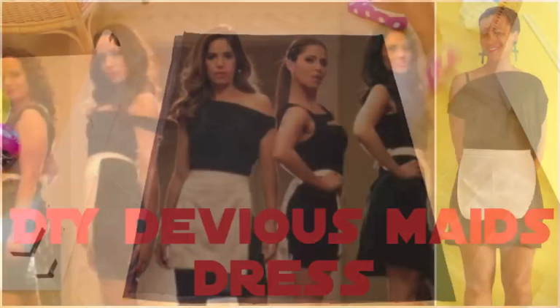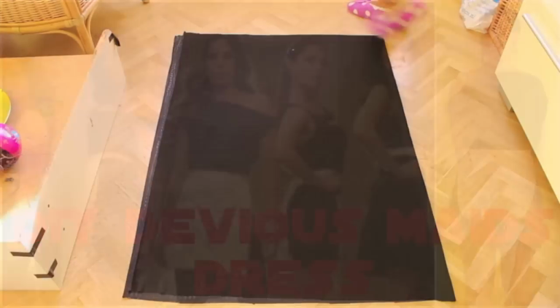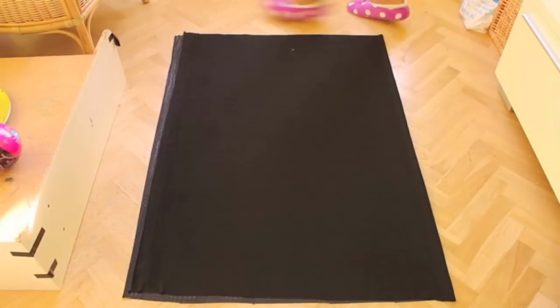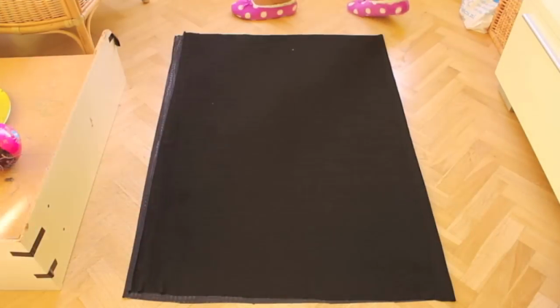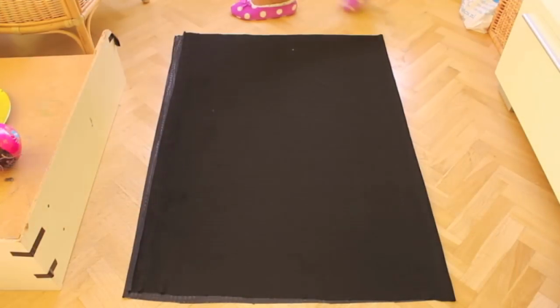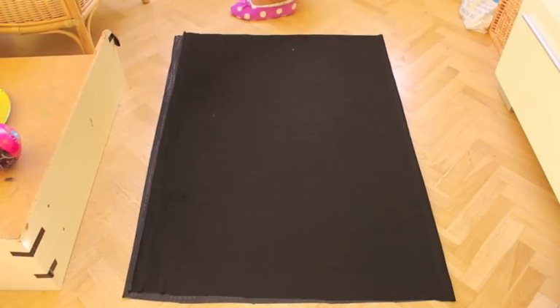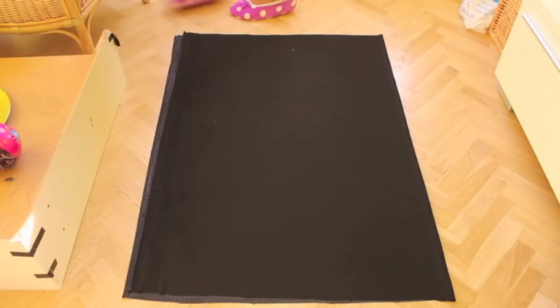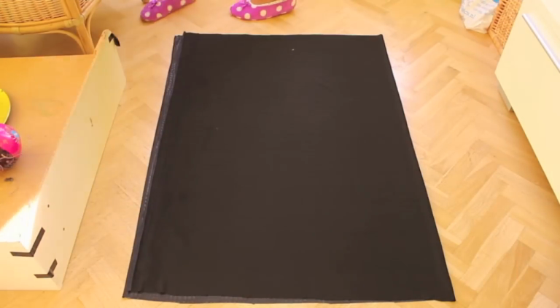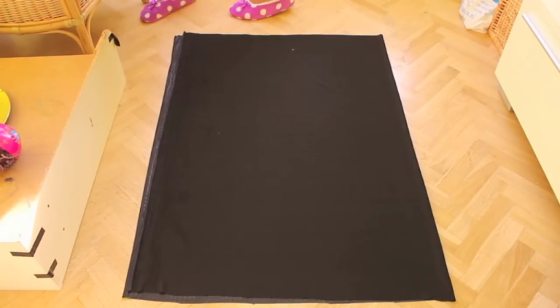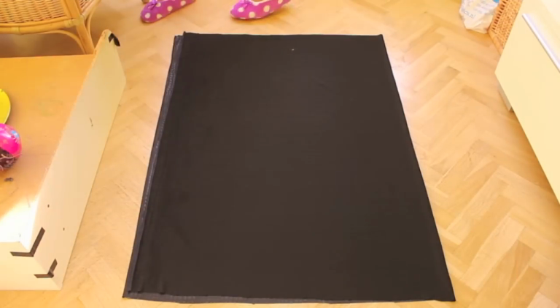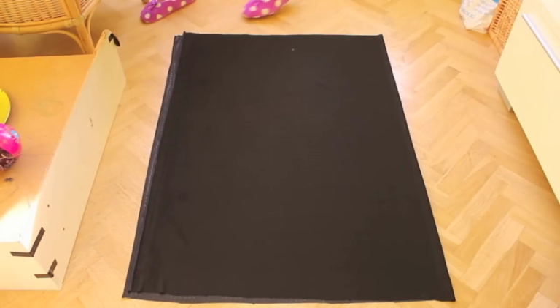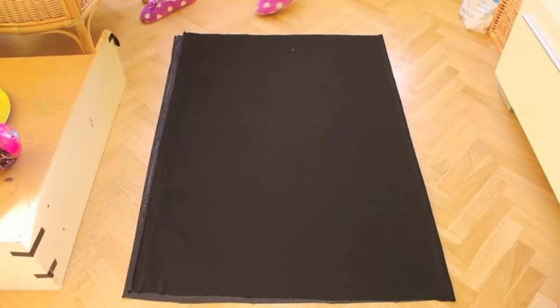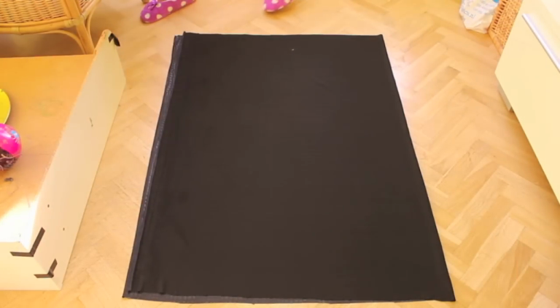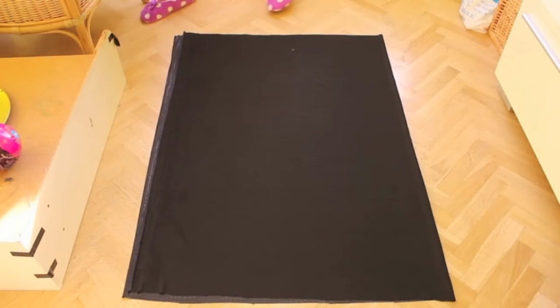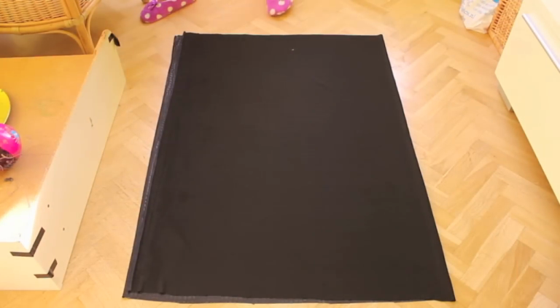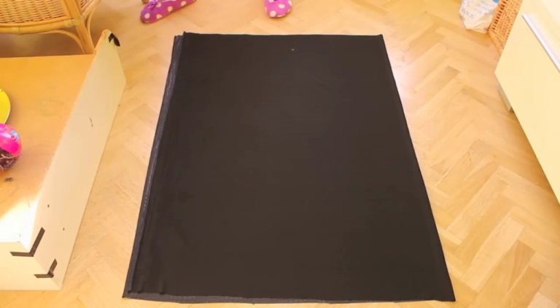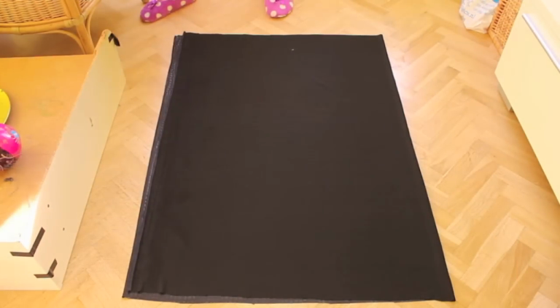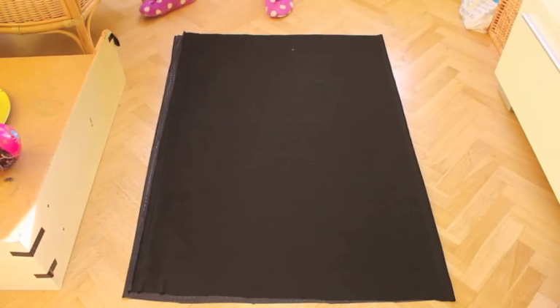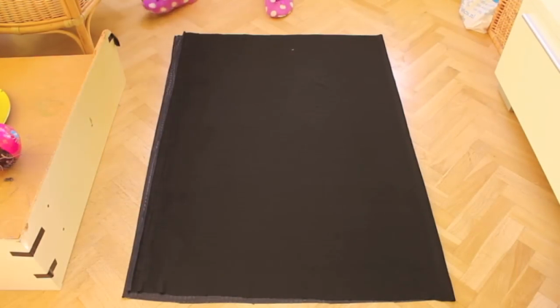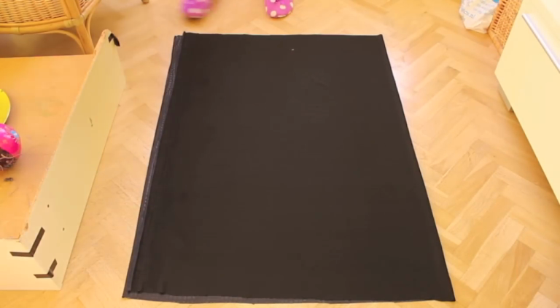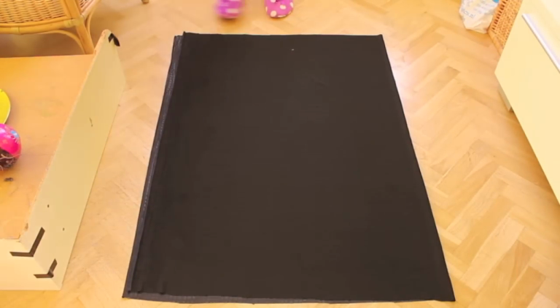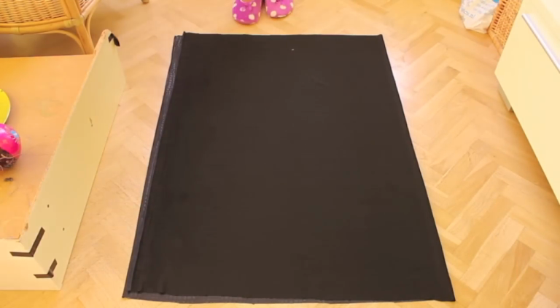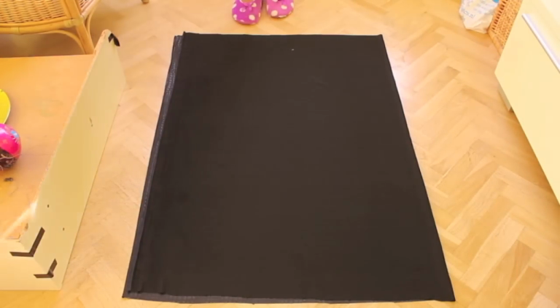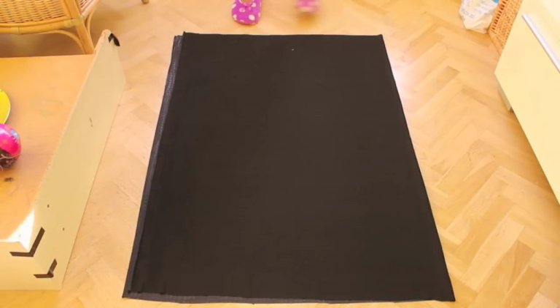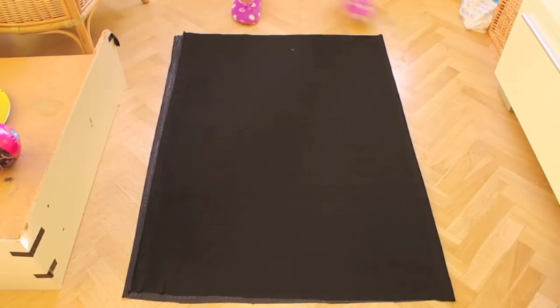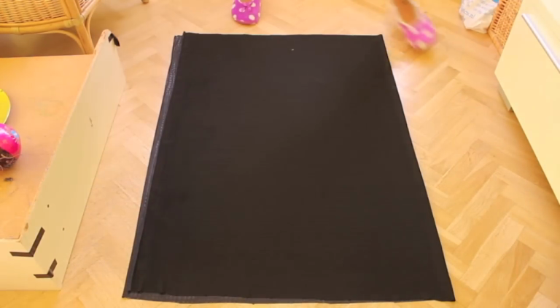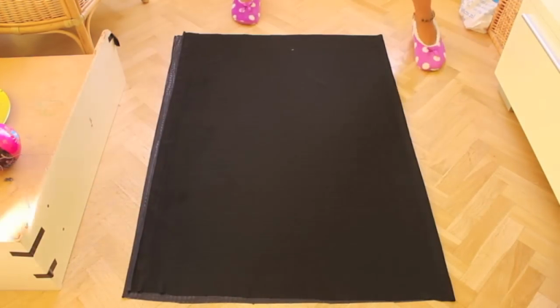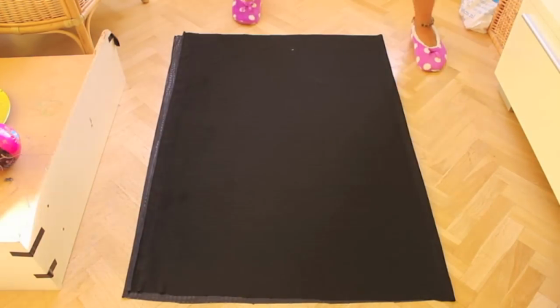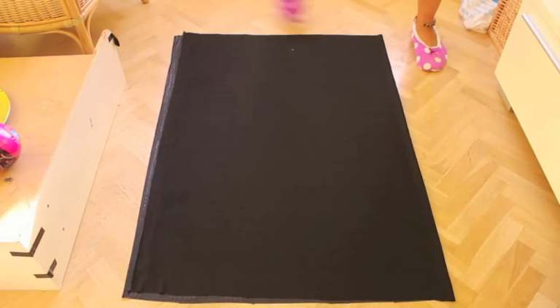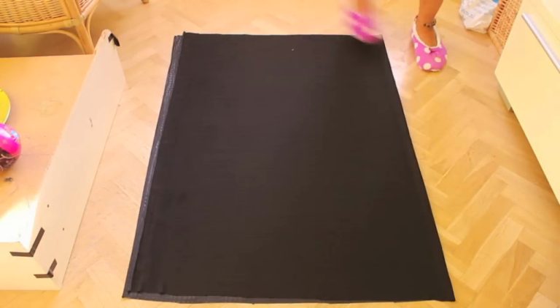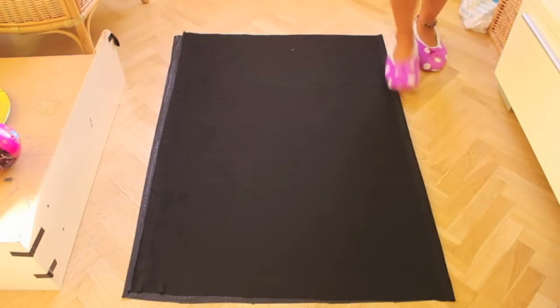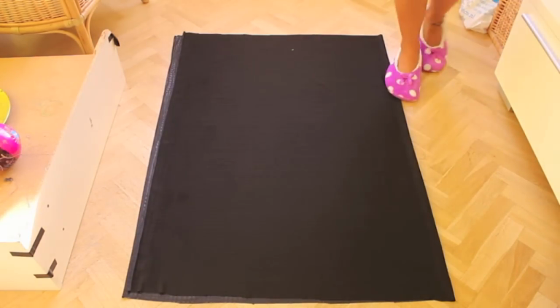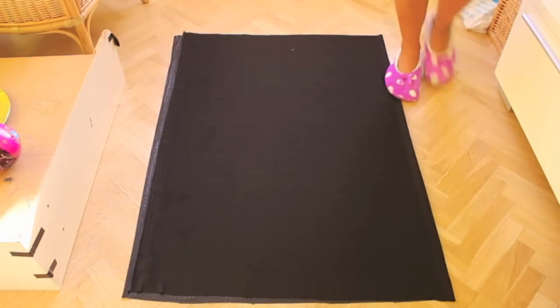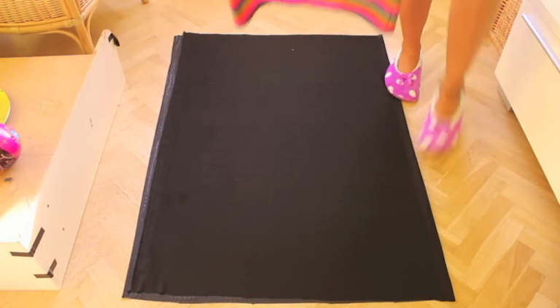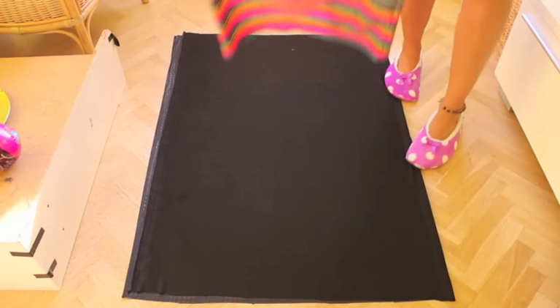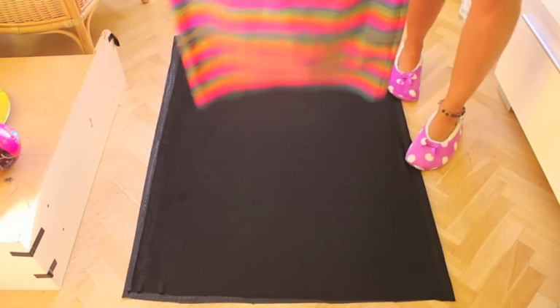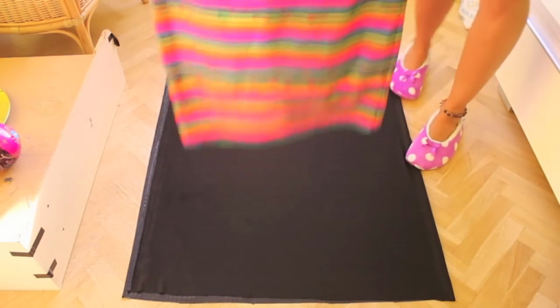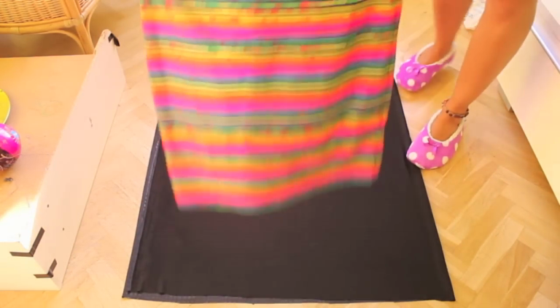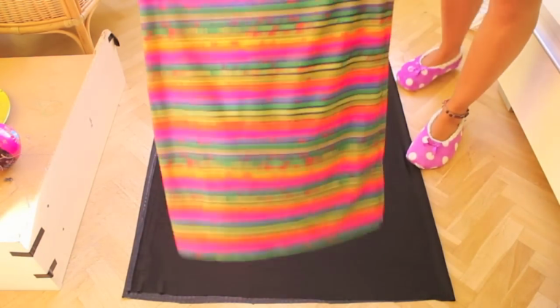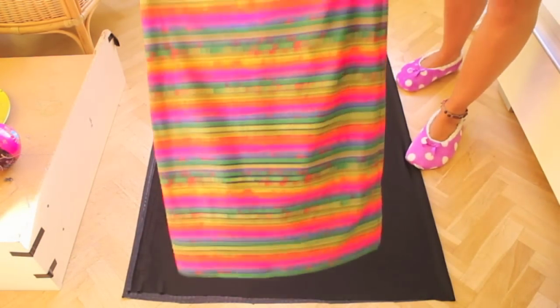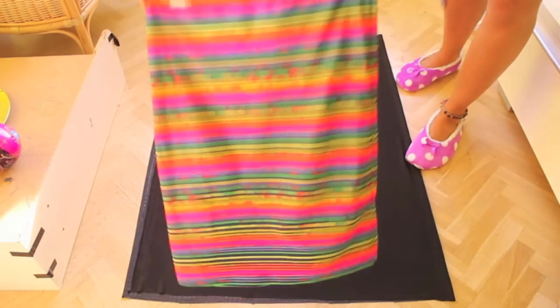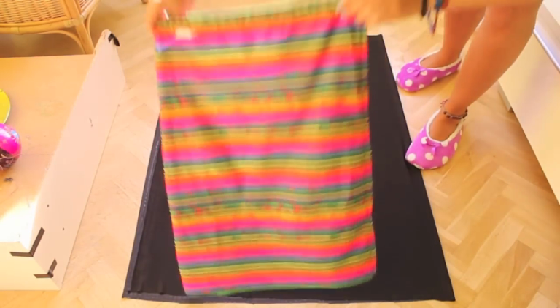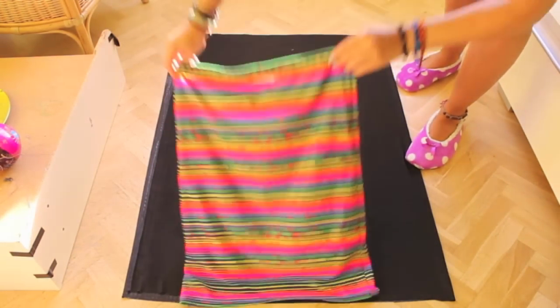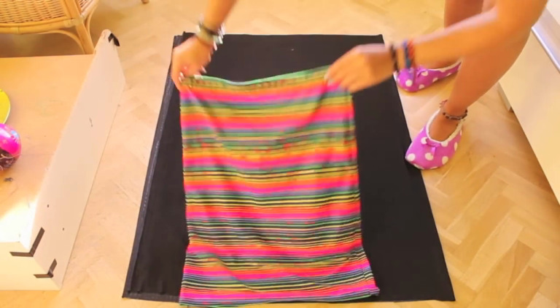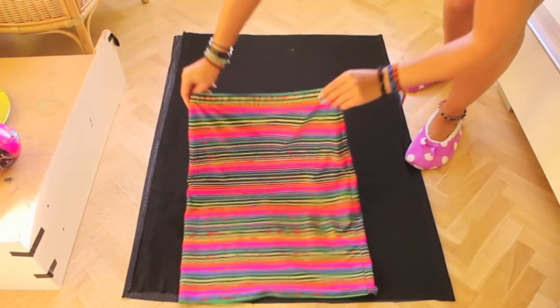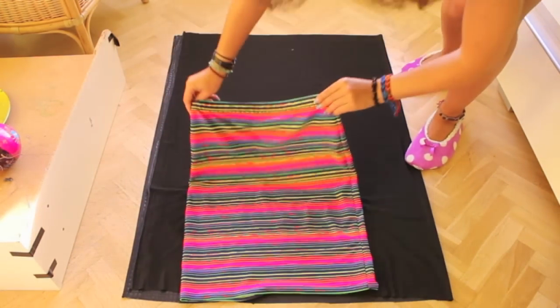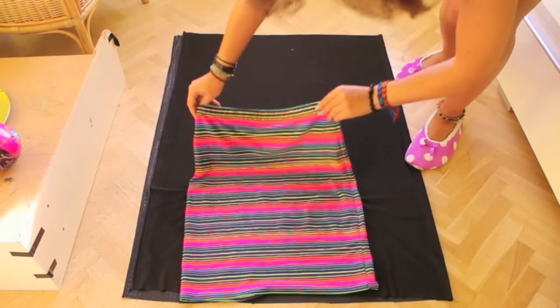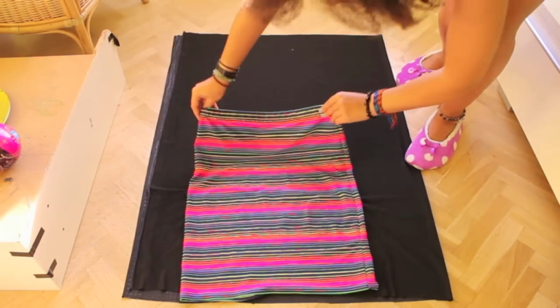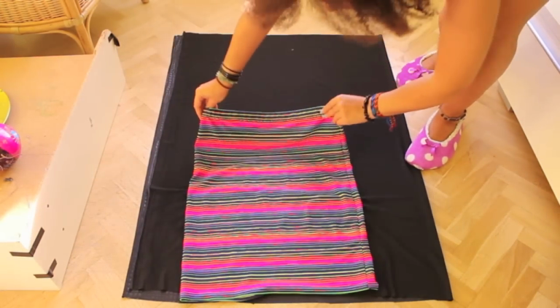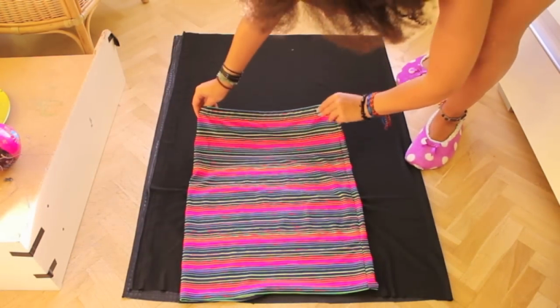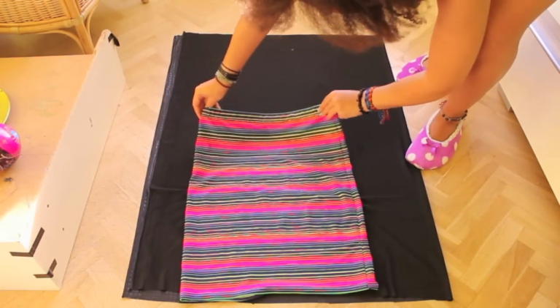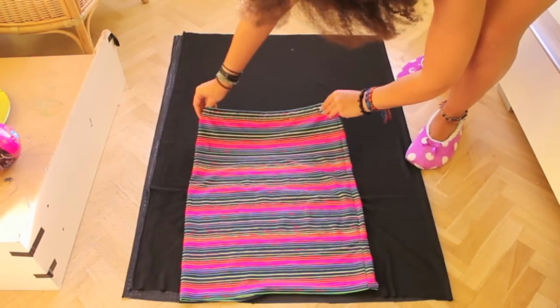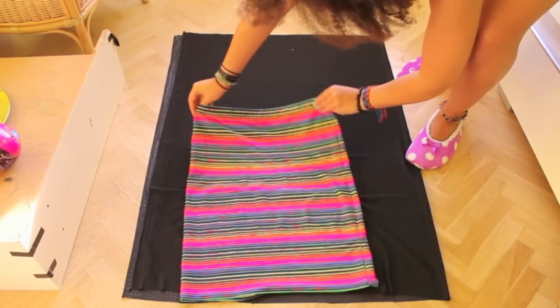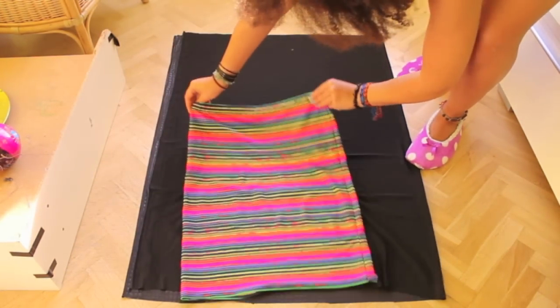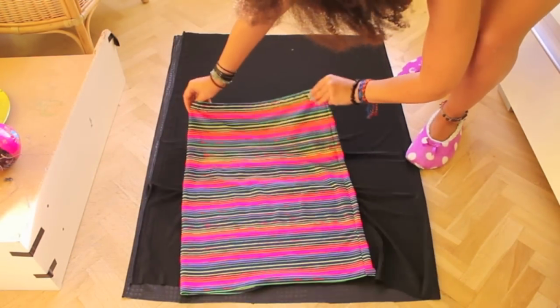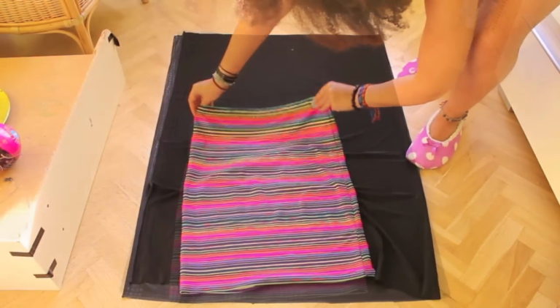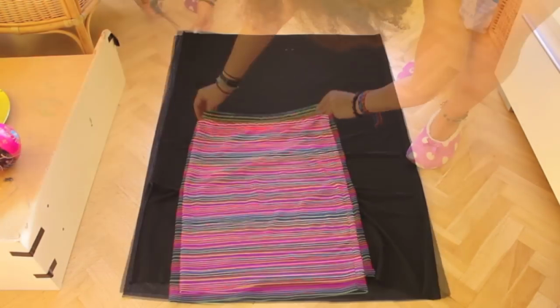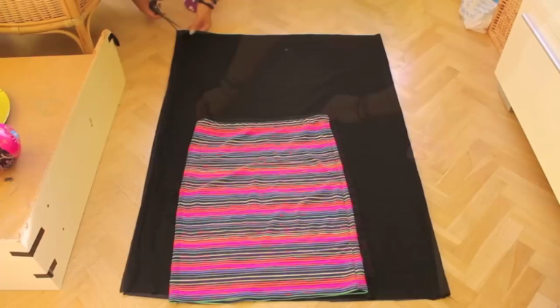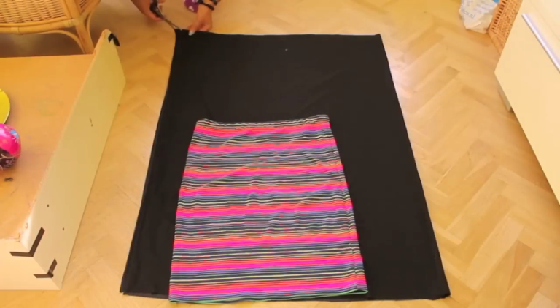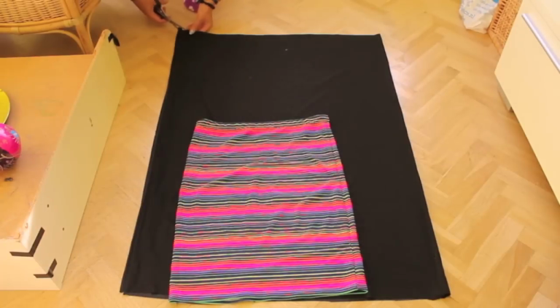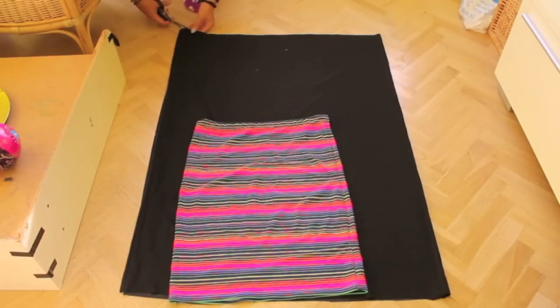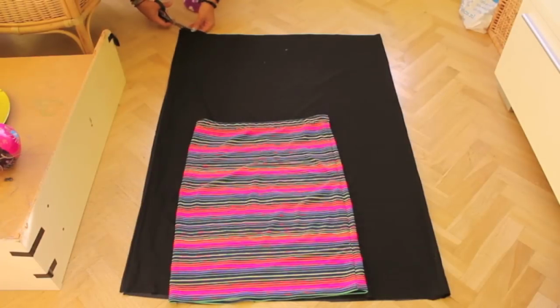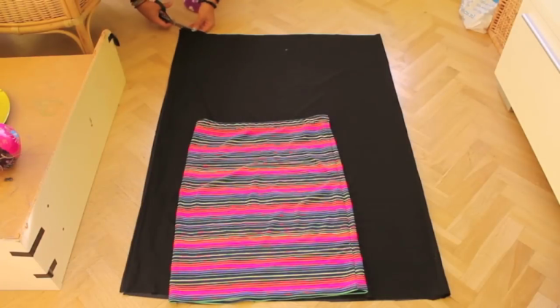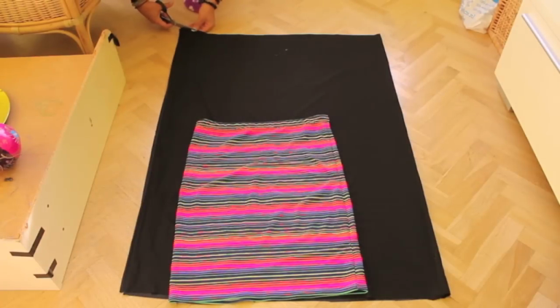Hi everyone, for this tutorial you'll need 1 yard or 1 meter of stretch fabric and half a yard or meter of white cotton fabric.